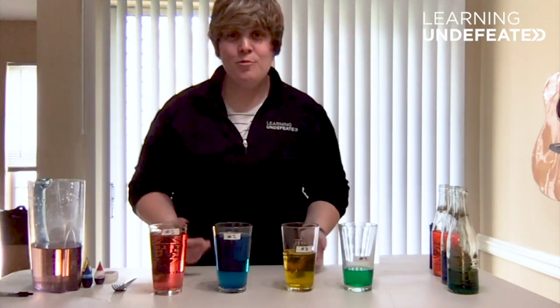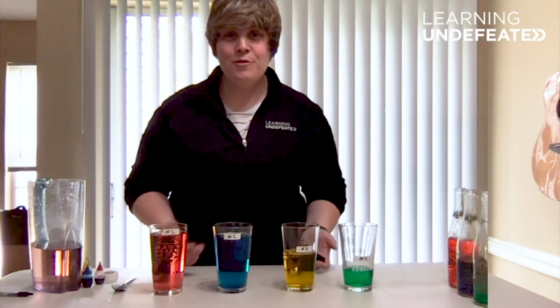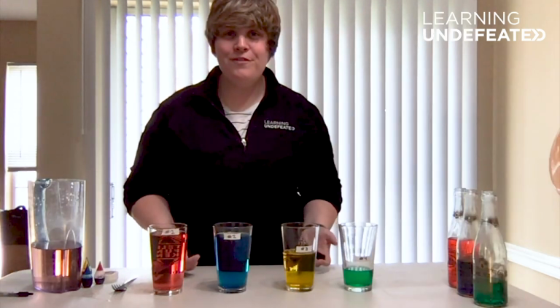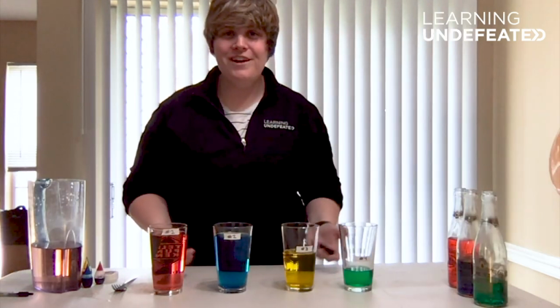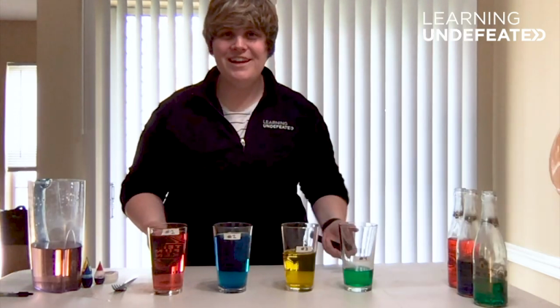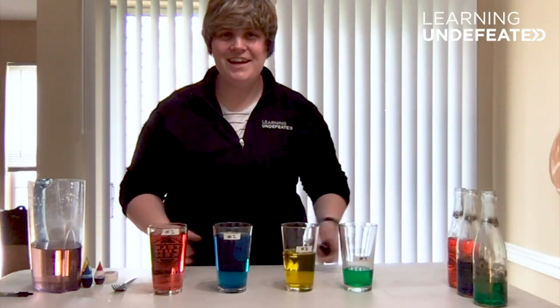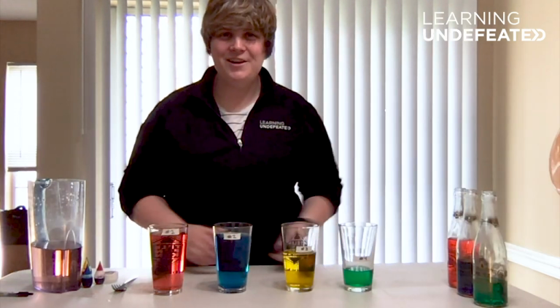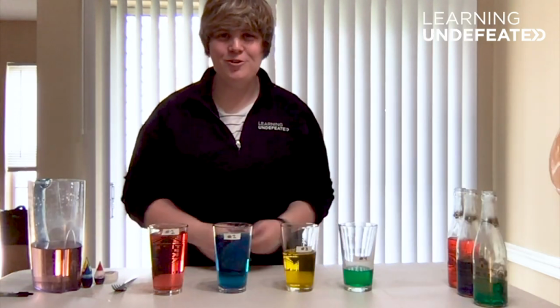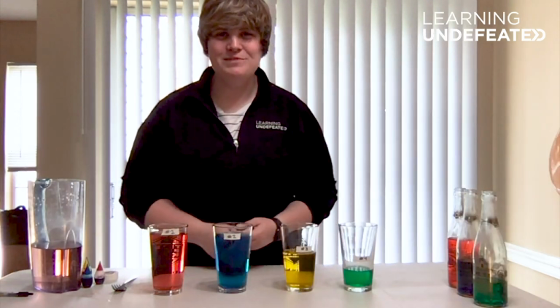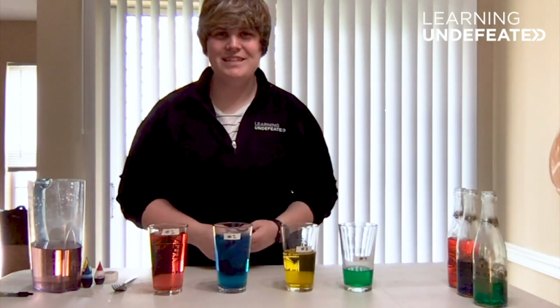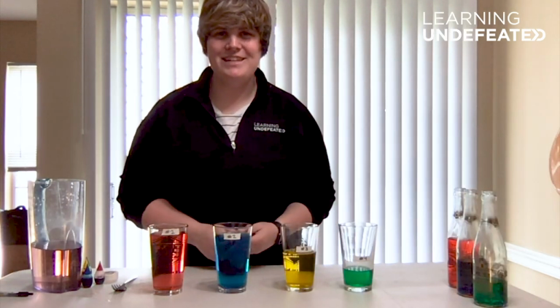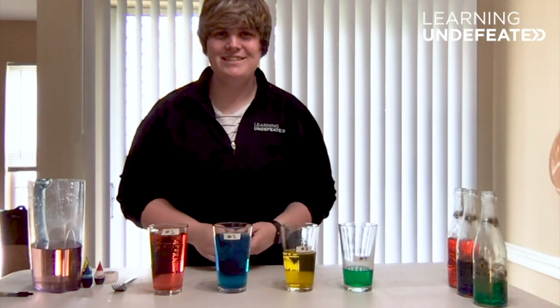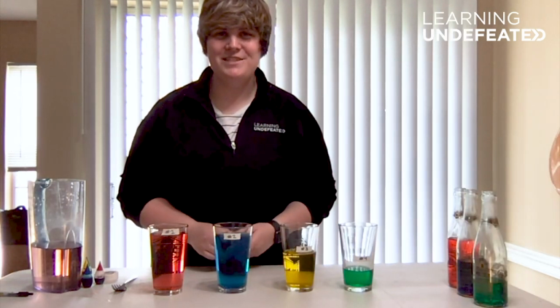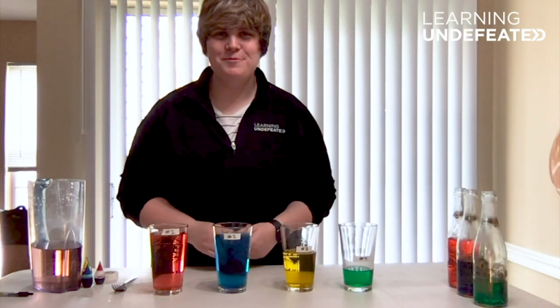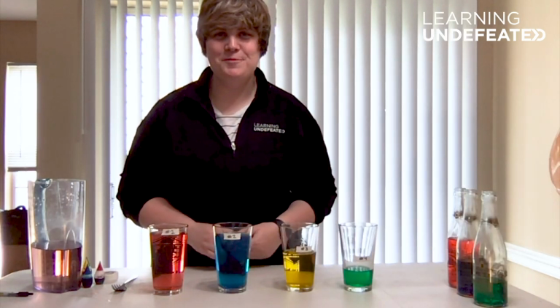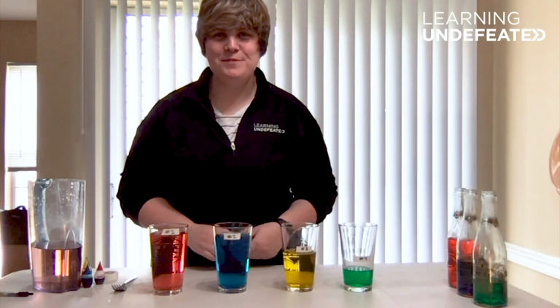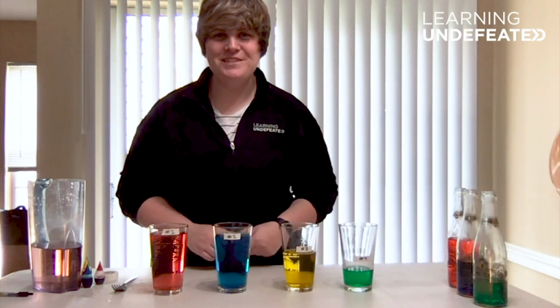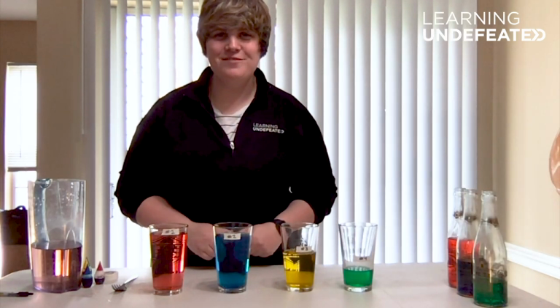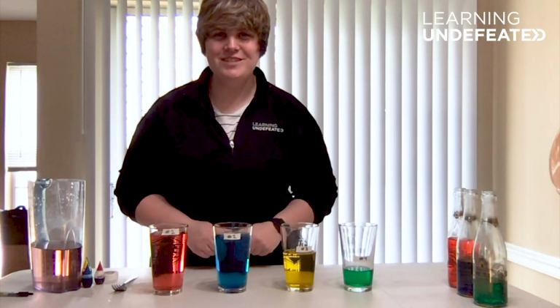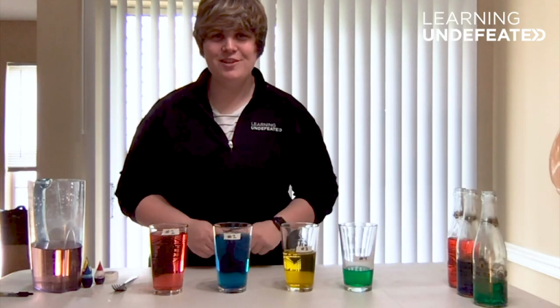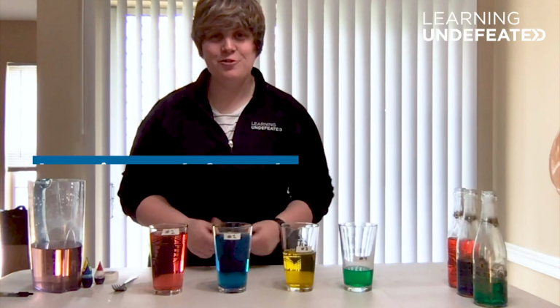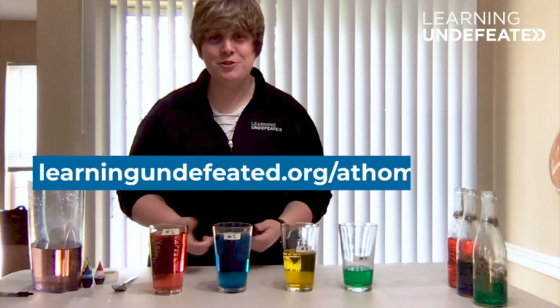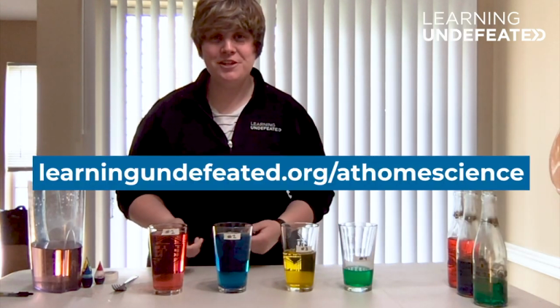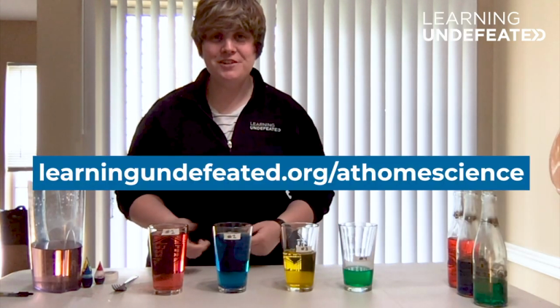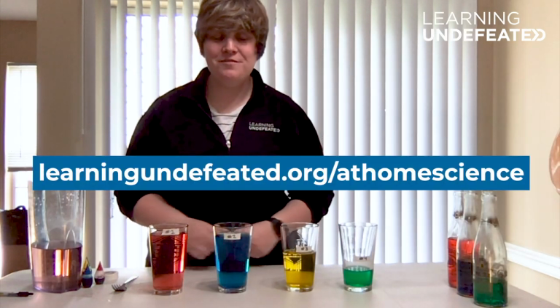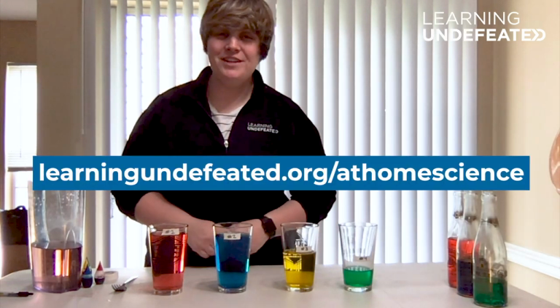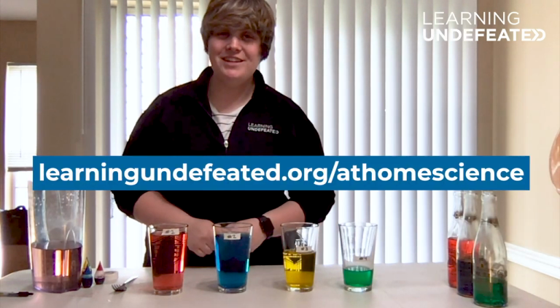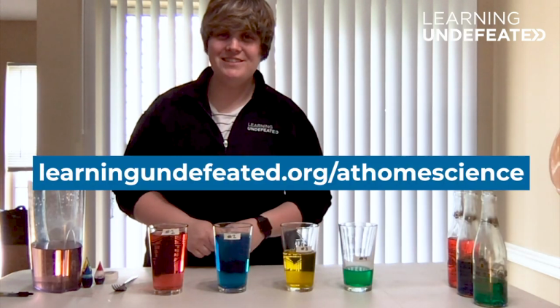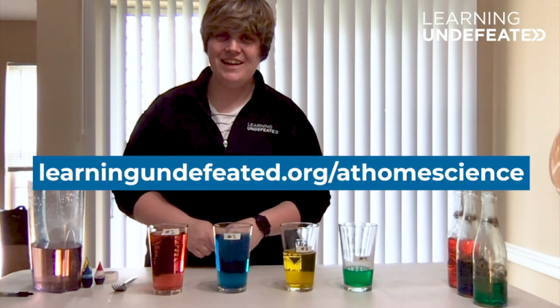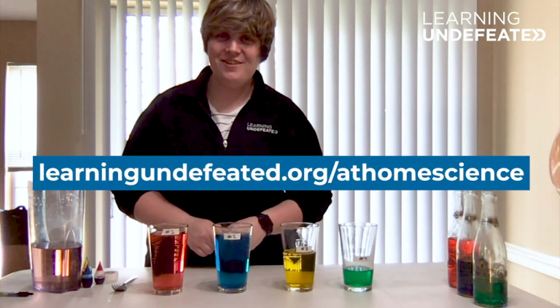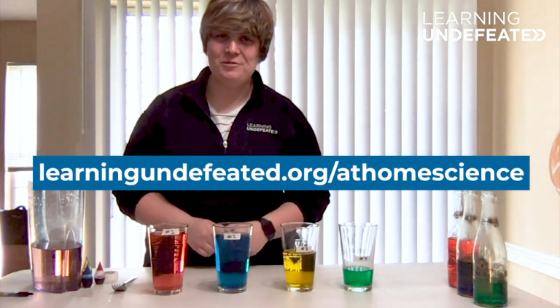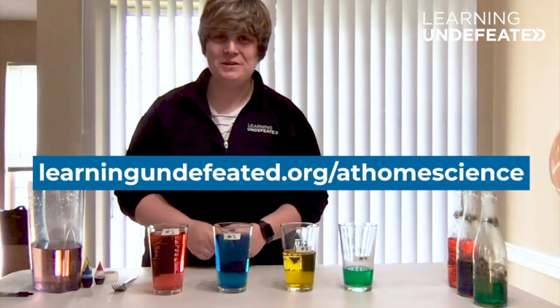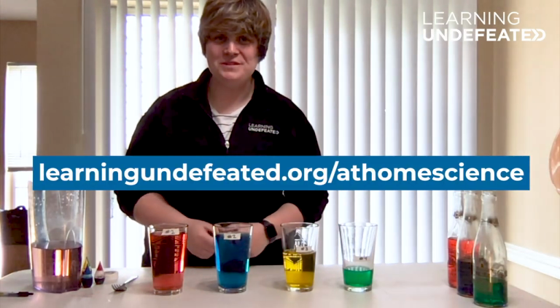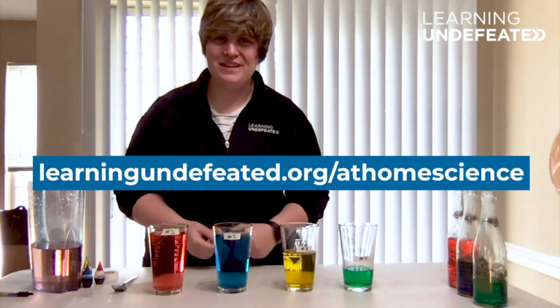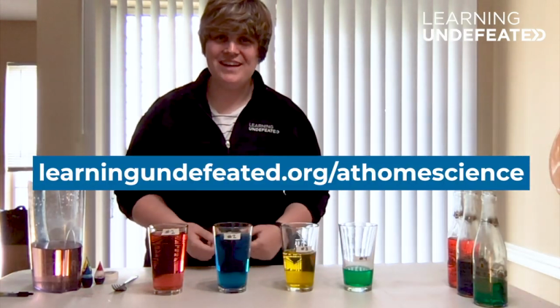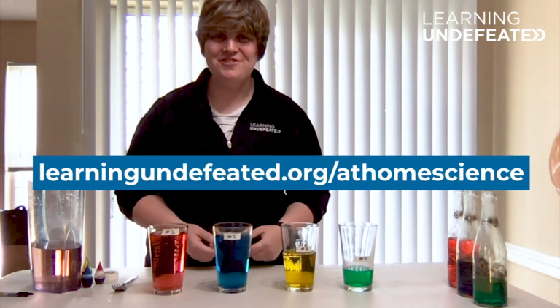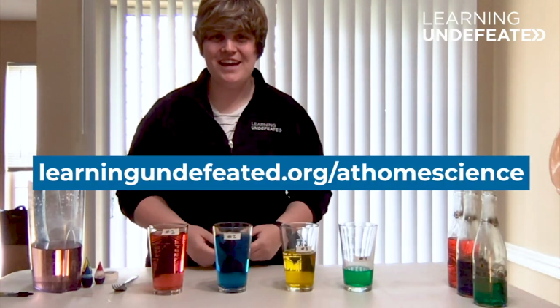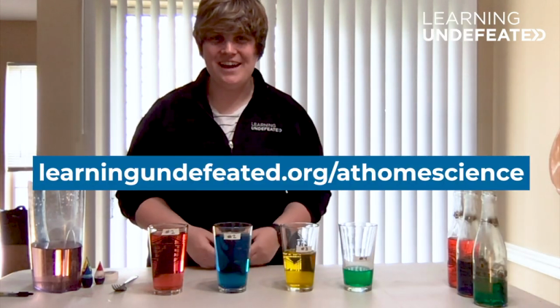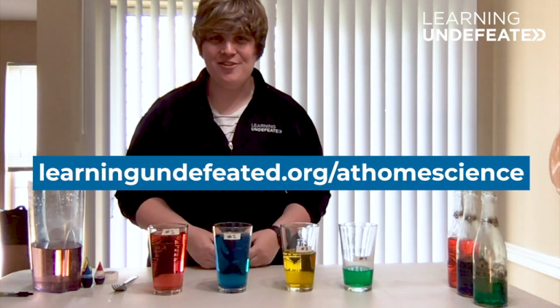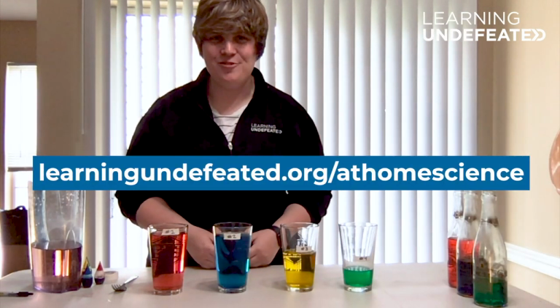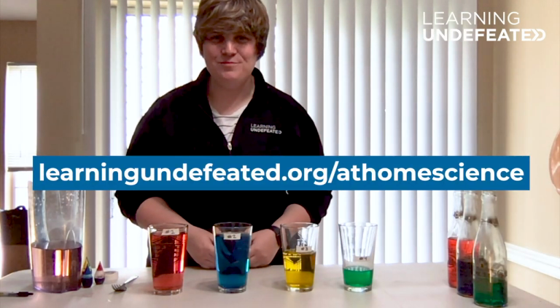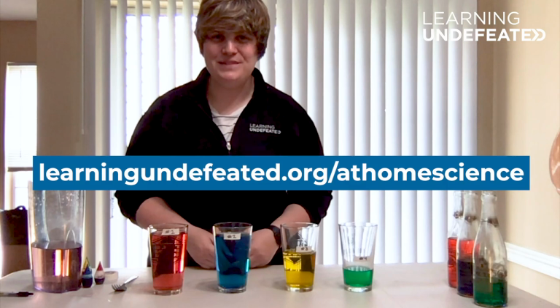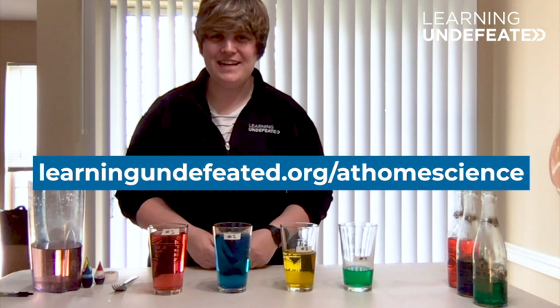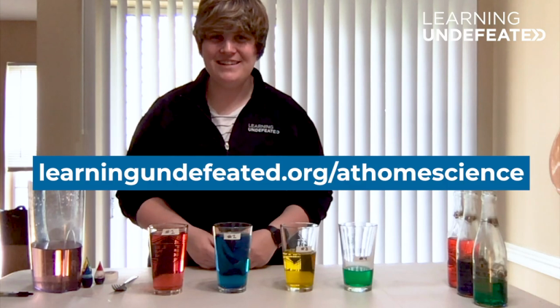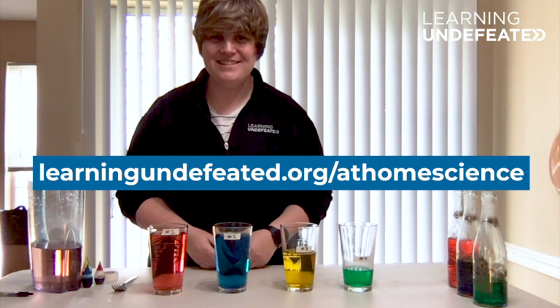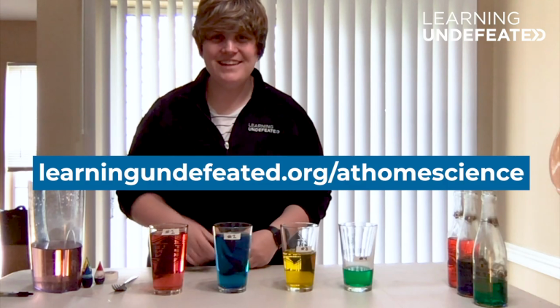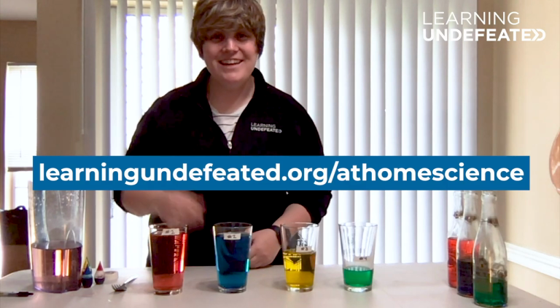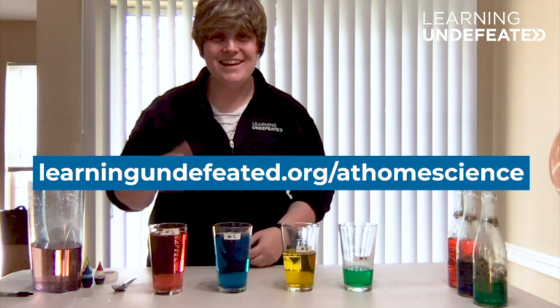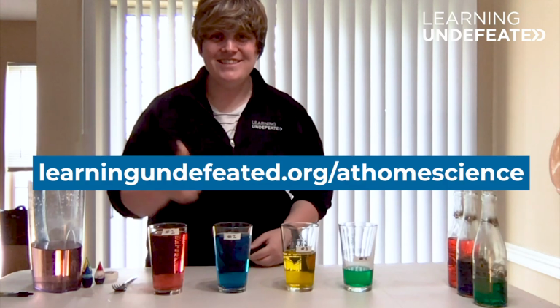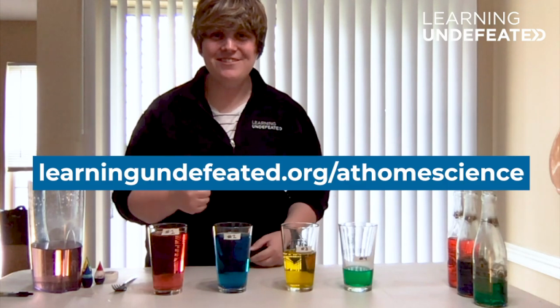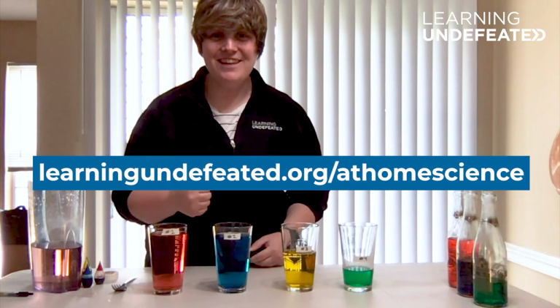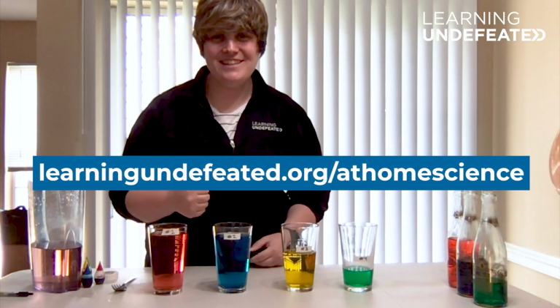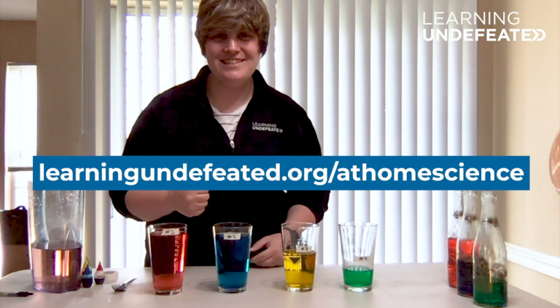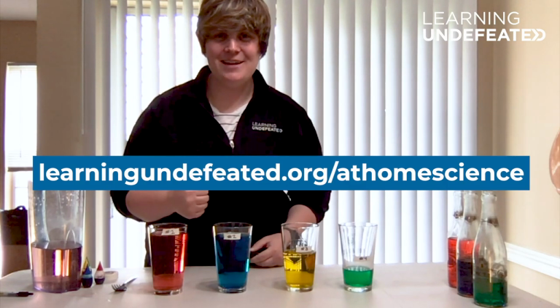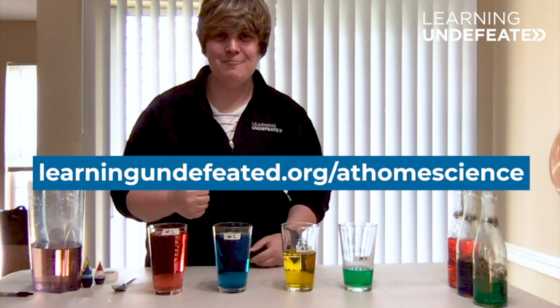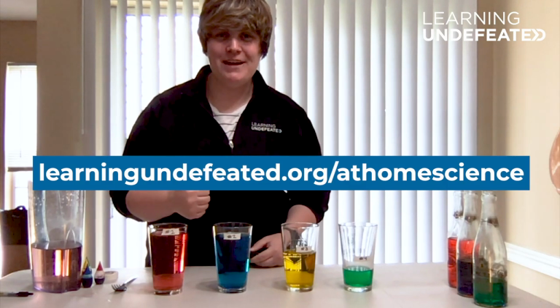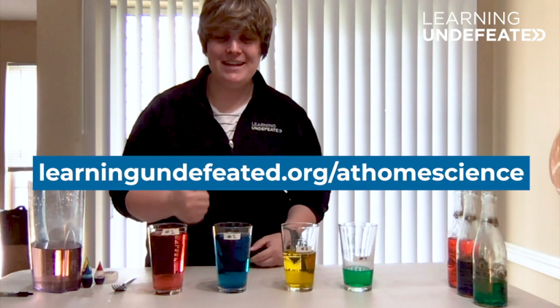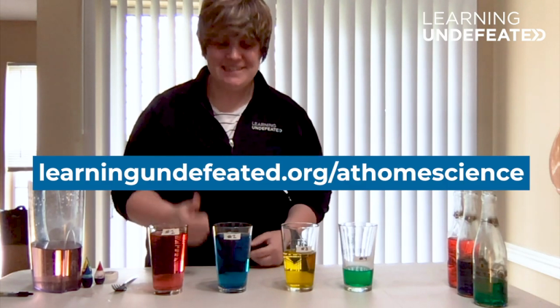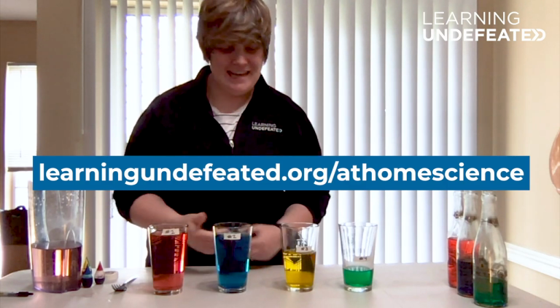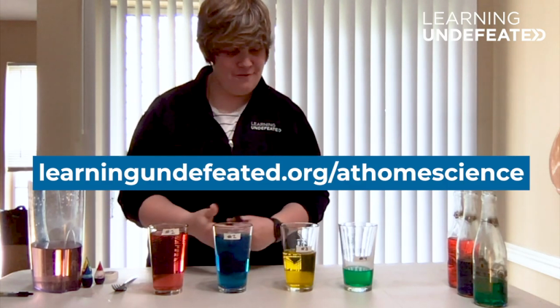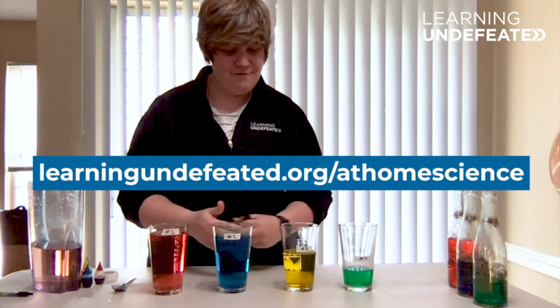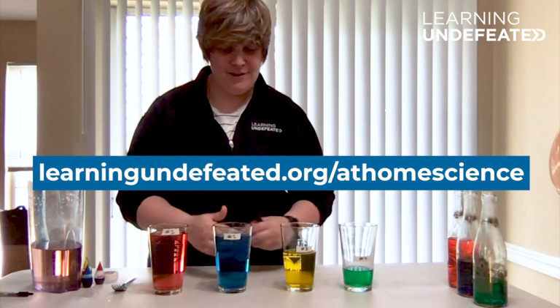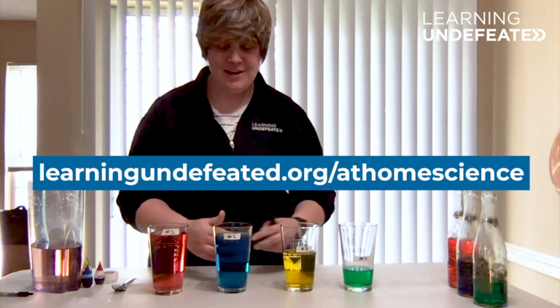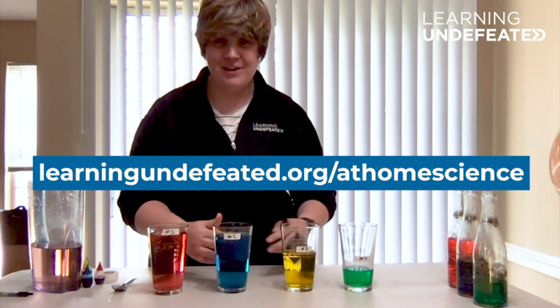For more fun at-home science experiments, visit learningundefeated.org/at-home-science. Until next time, guys, have fun.